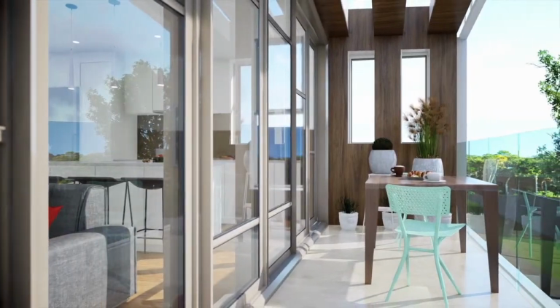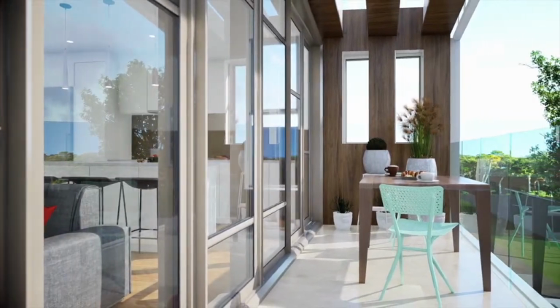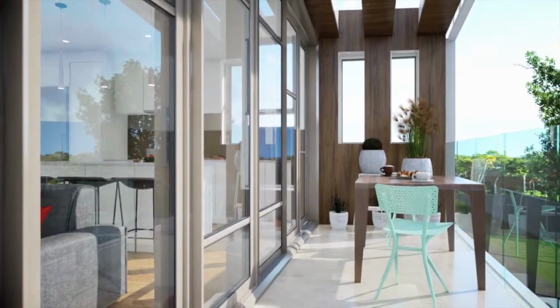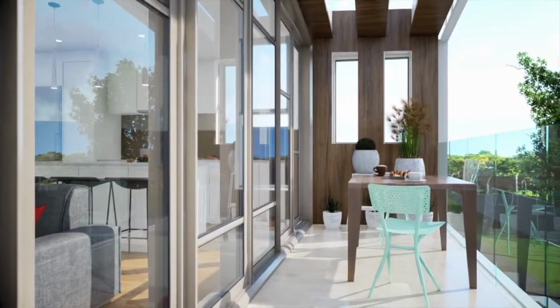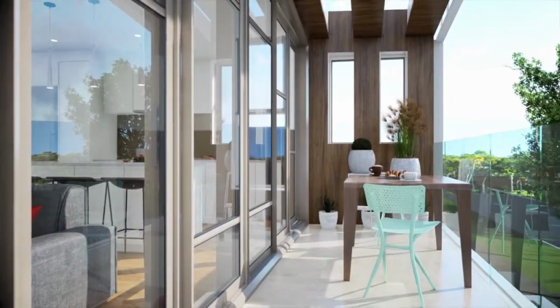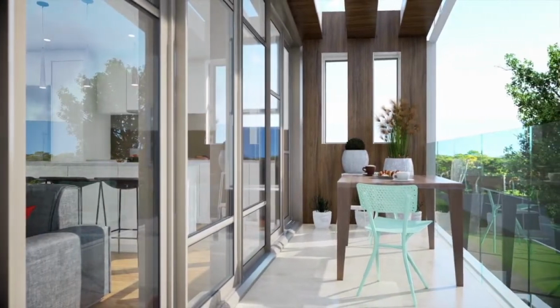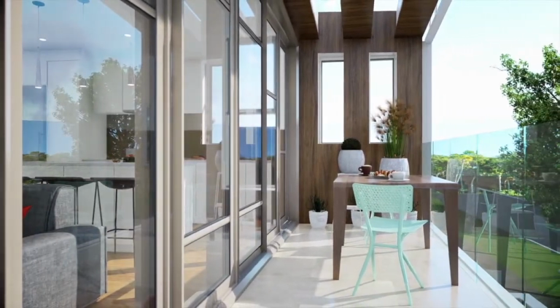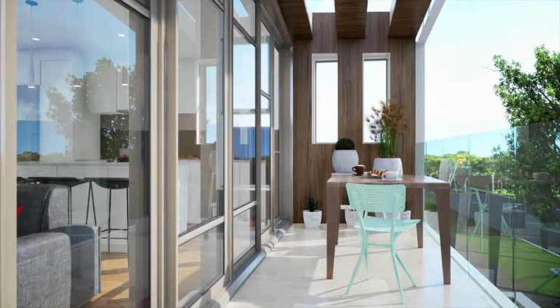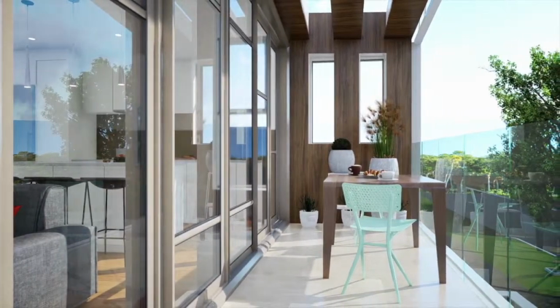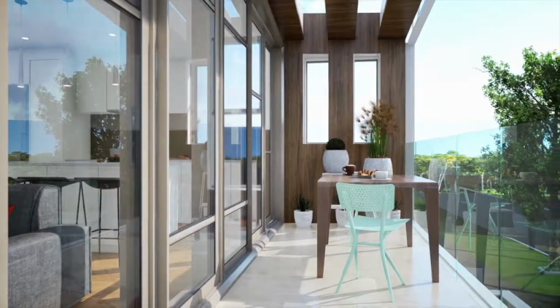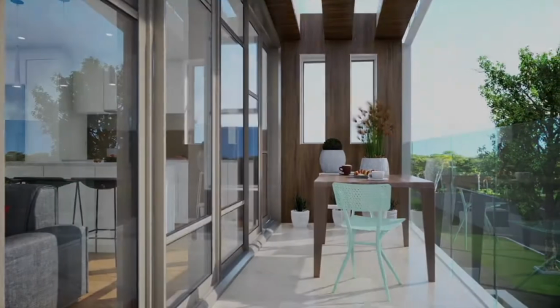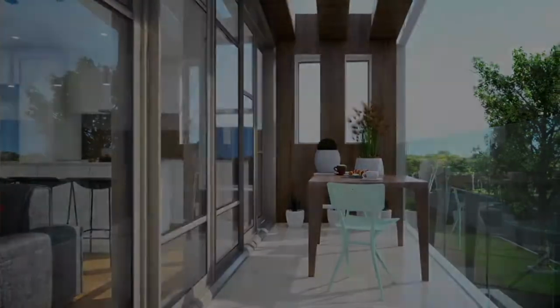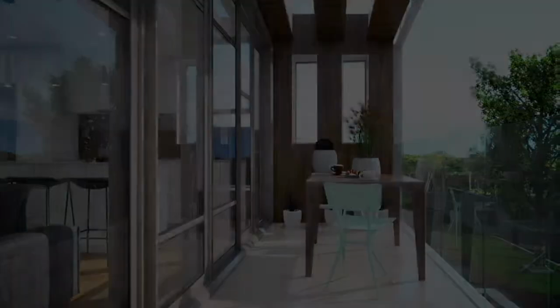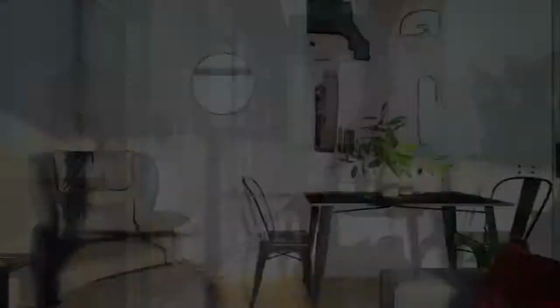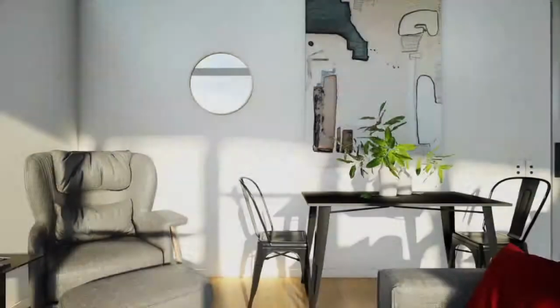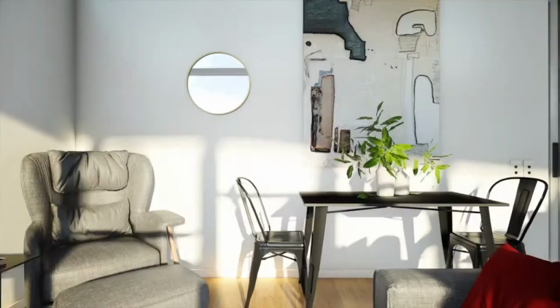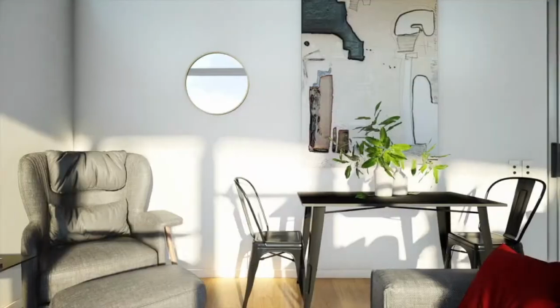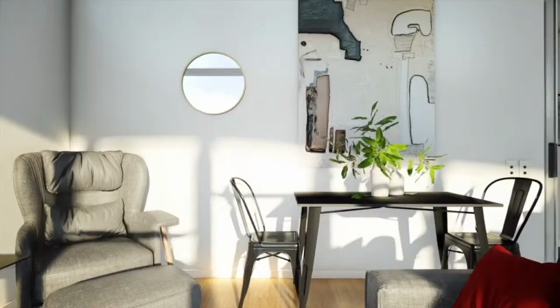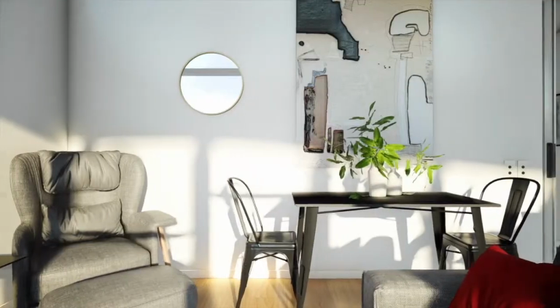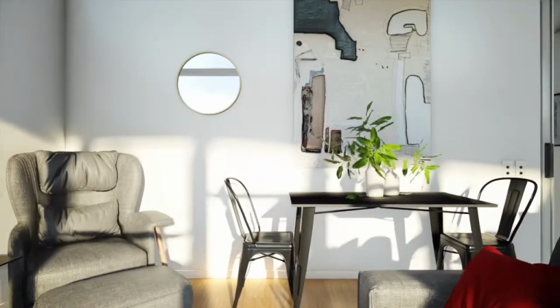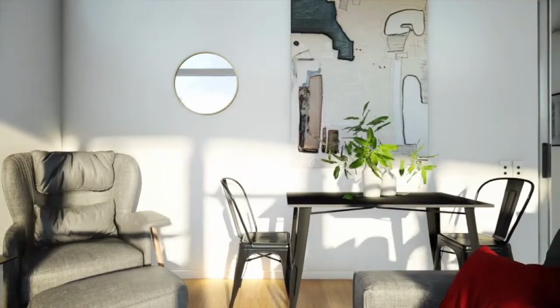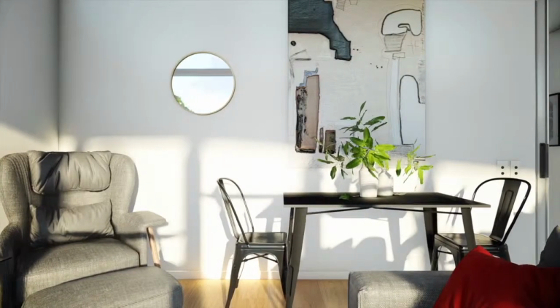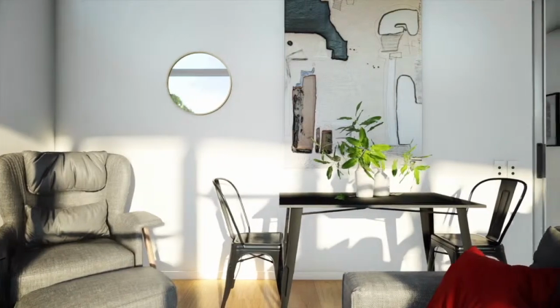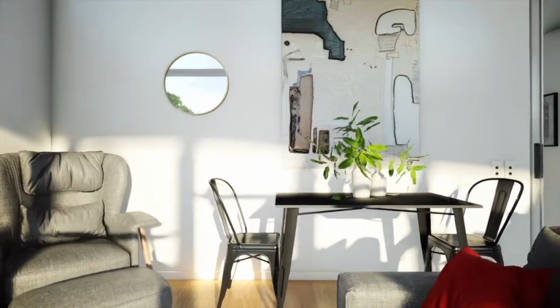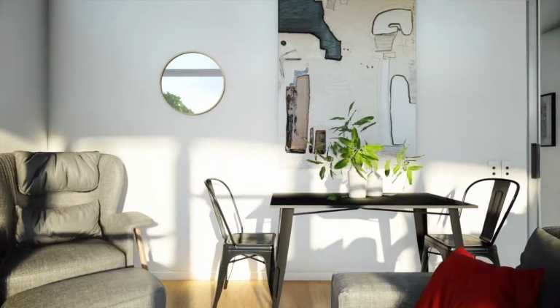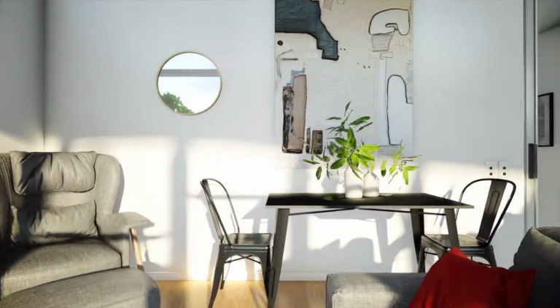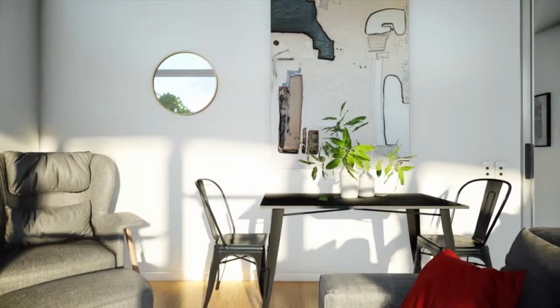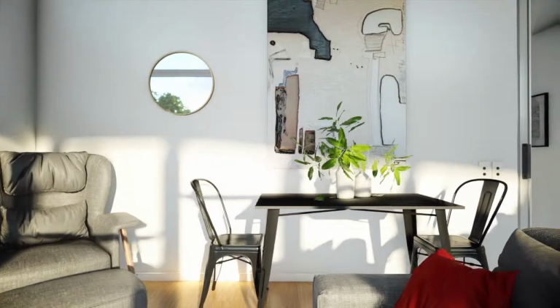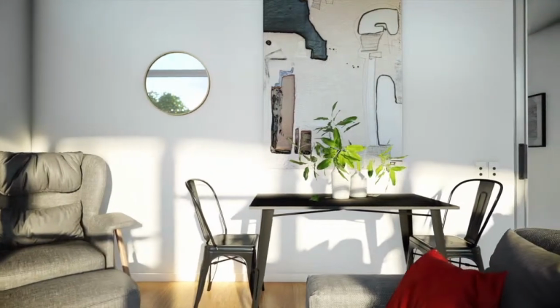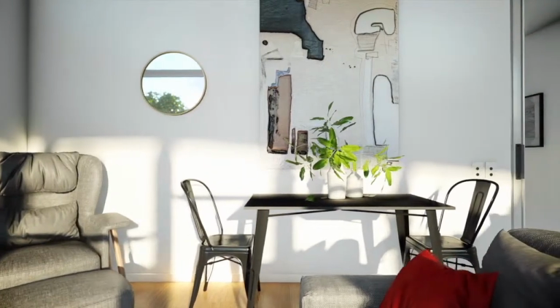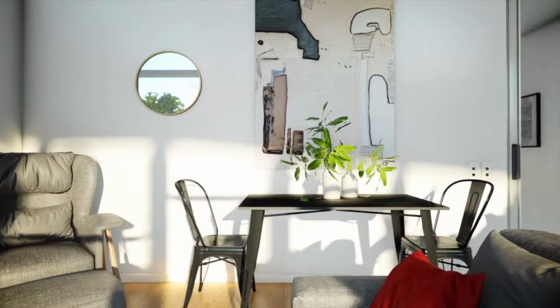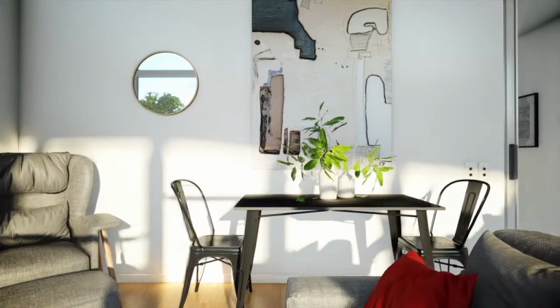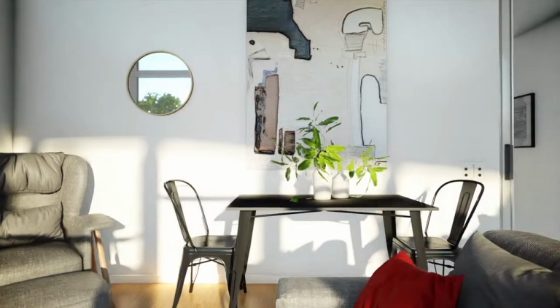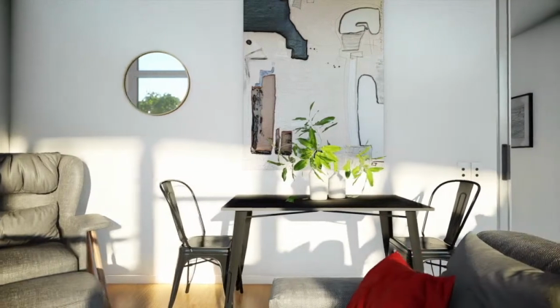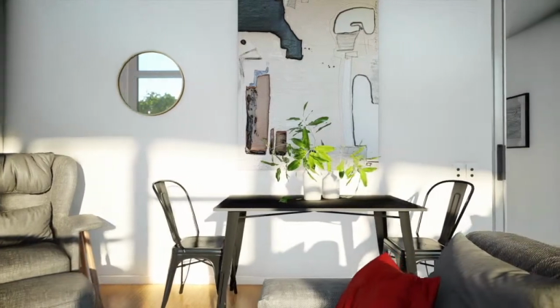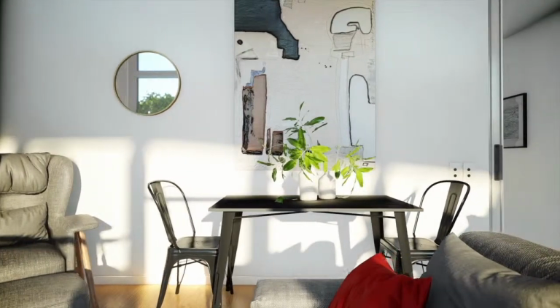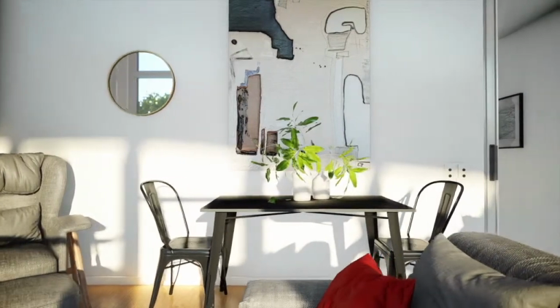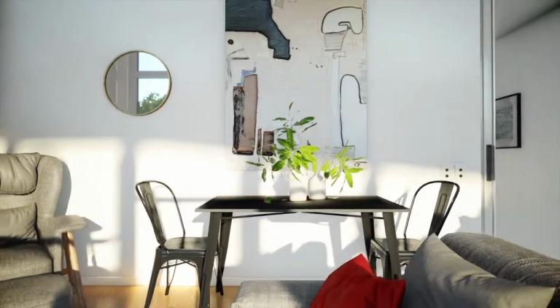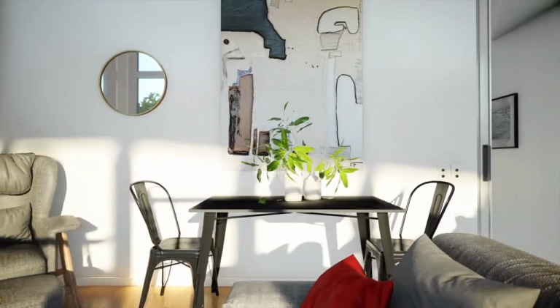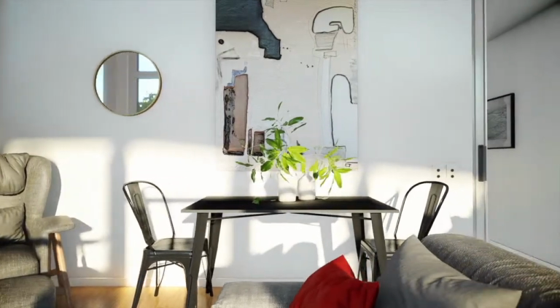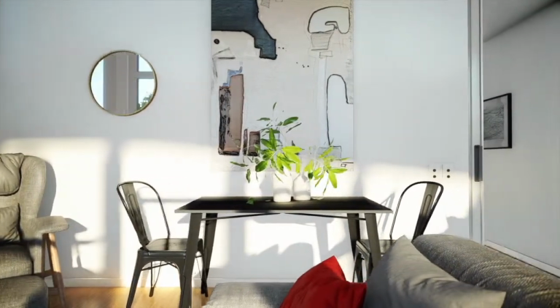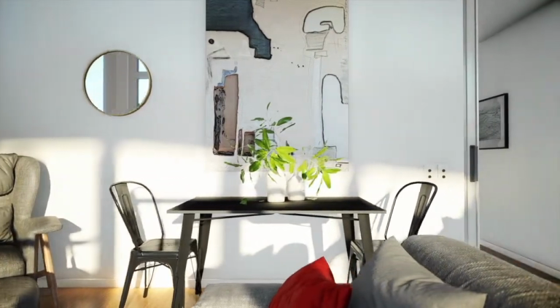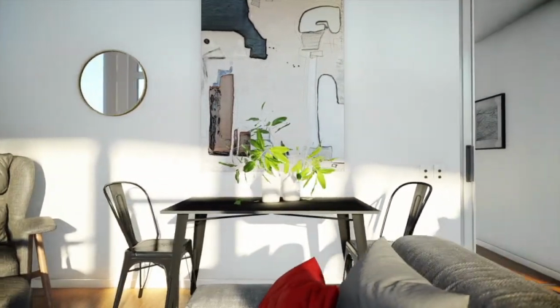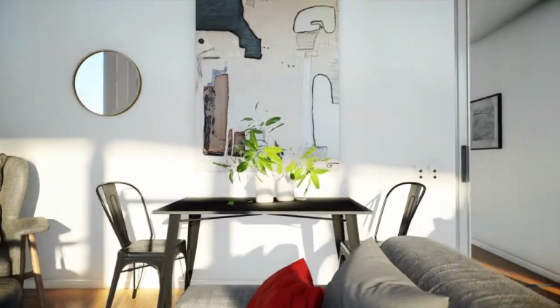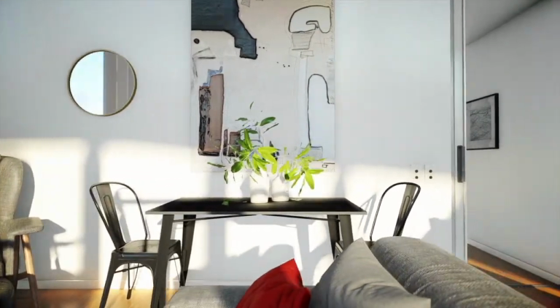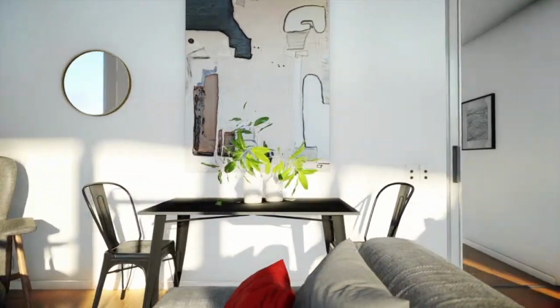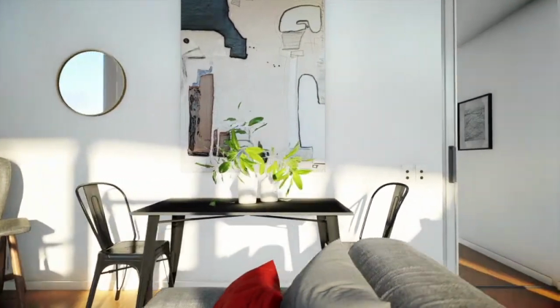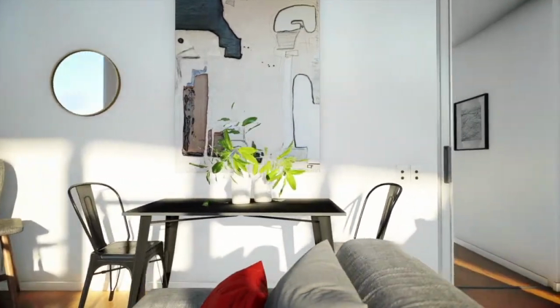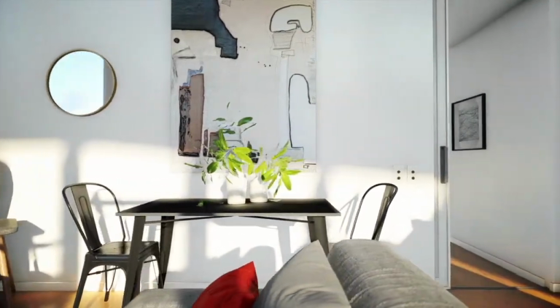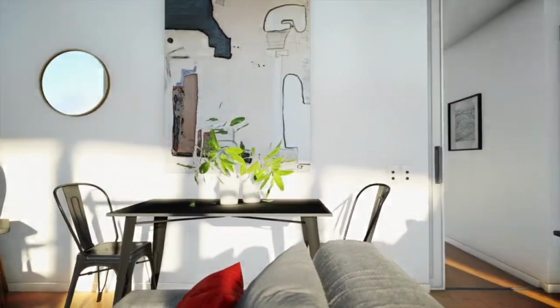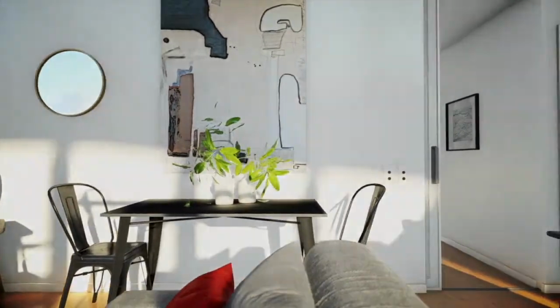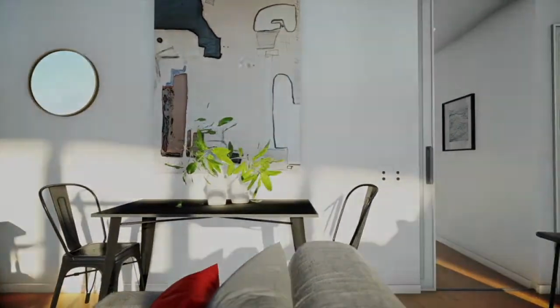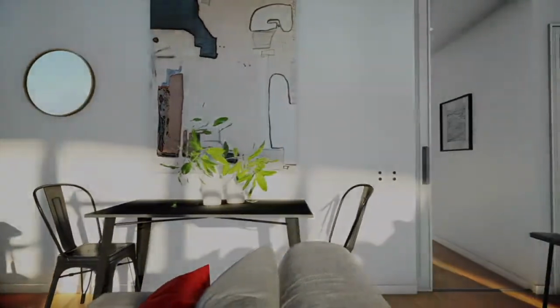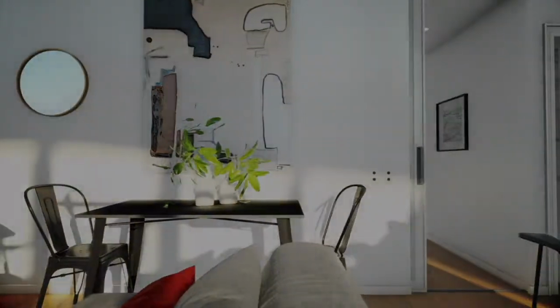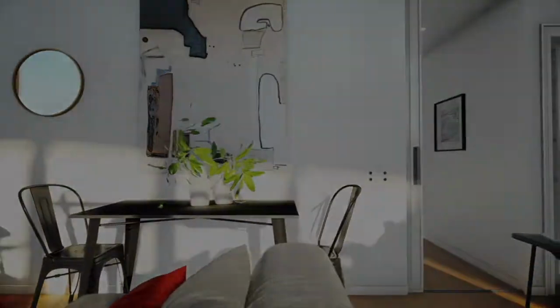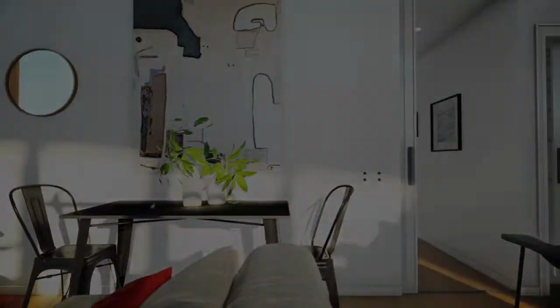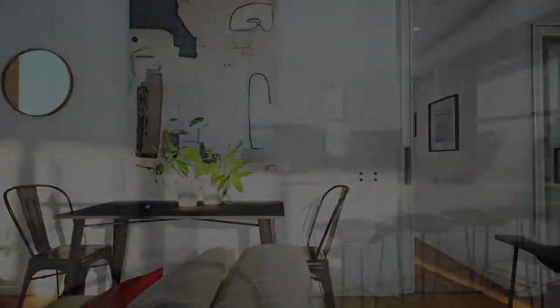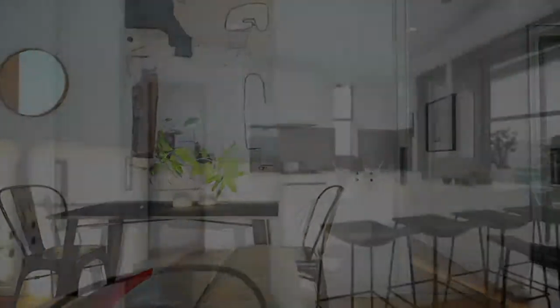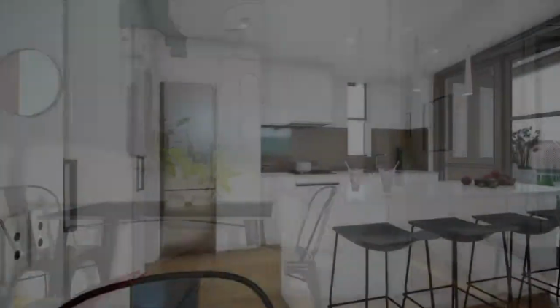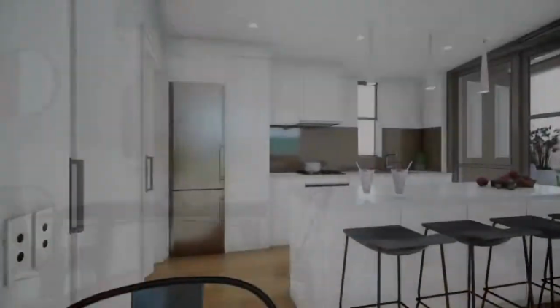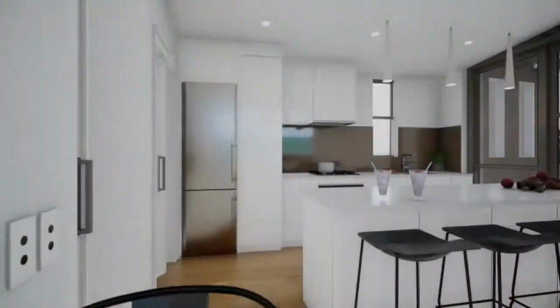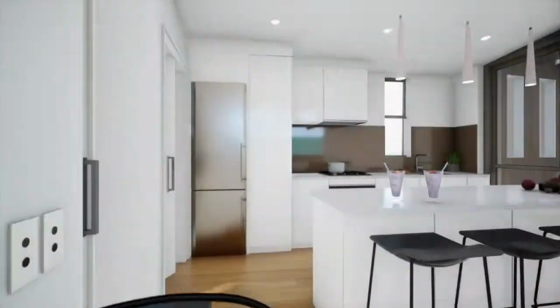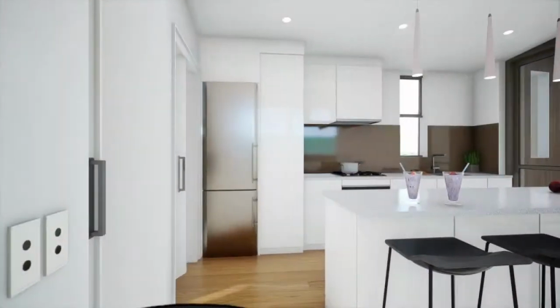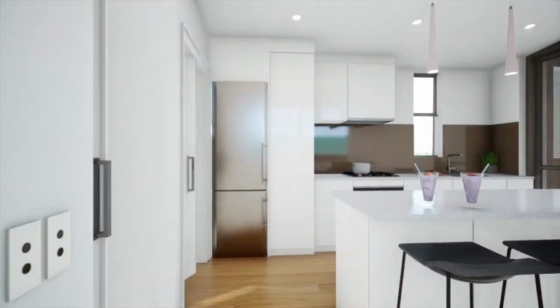Each apartment comes with its own private deck or courtyard, double glazing on every window, and LED lighting to ensure maximum efficiency and warmth.